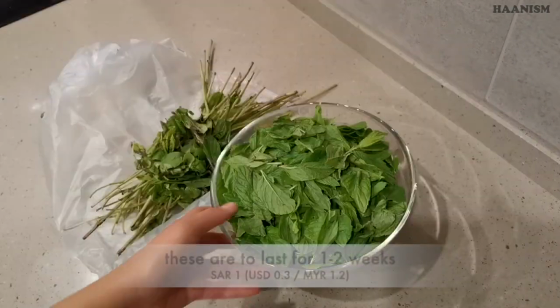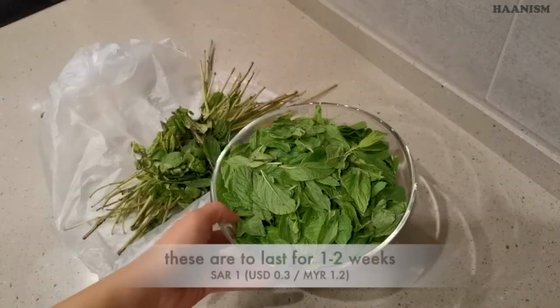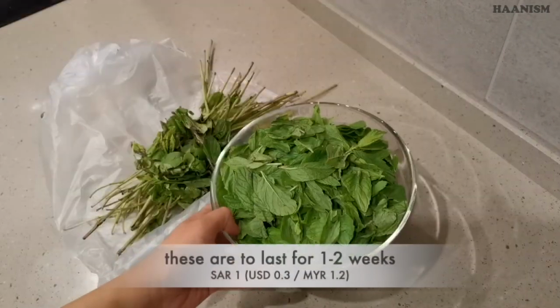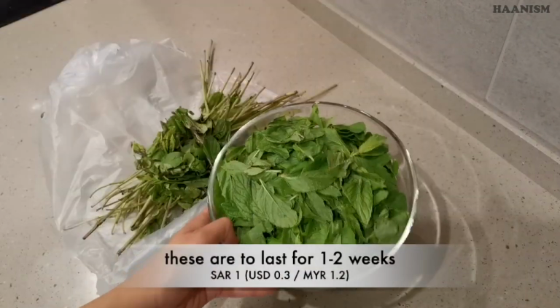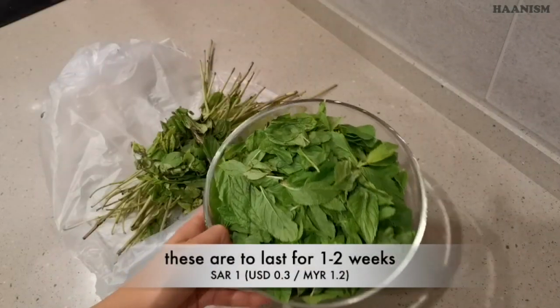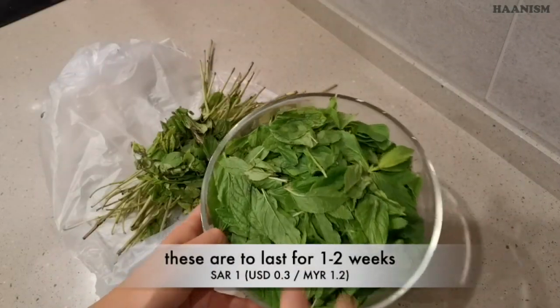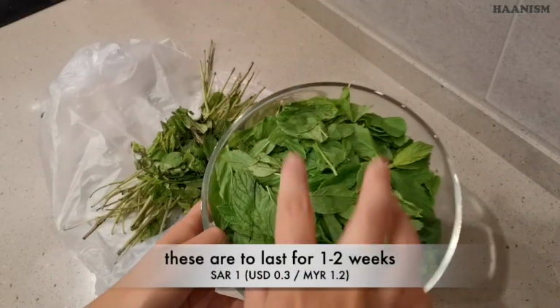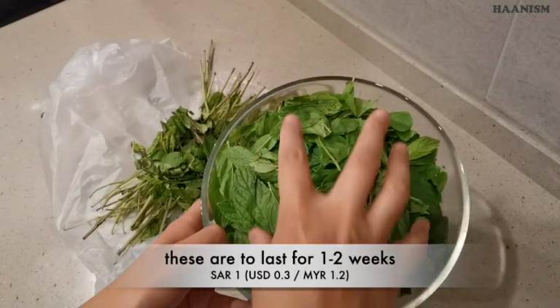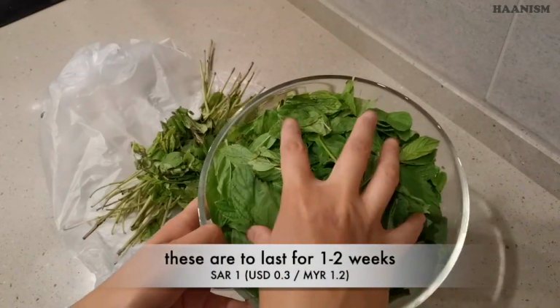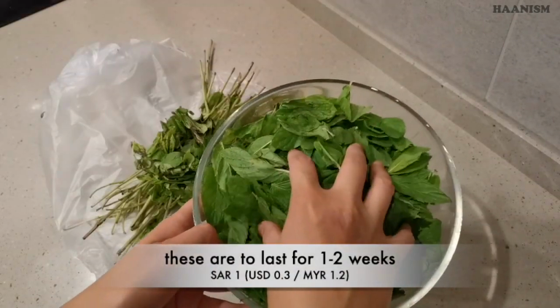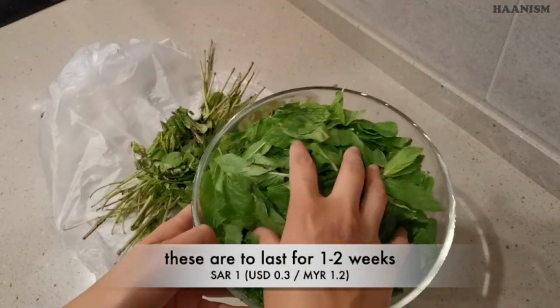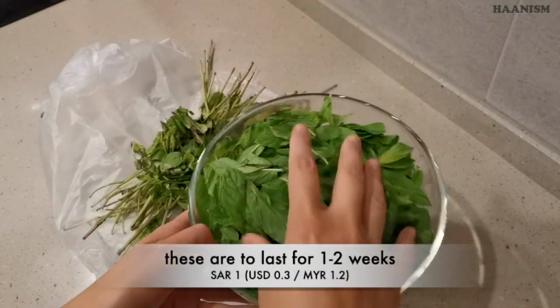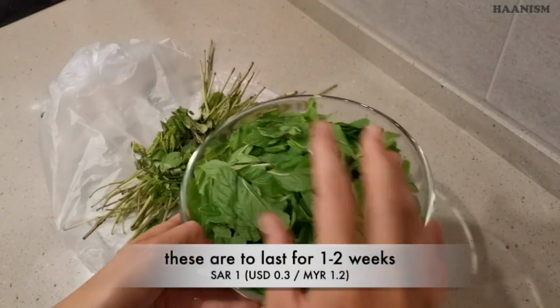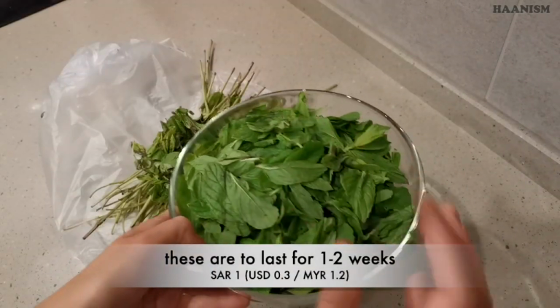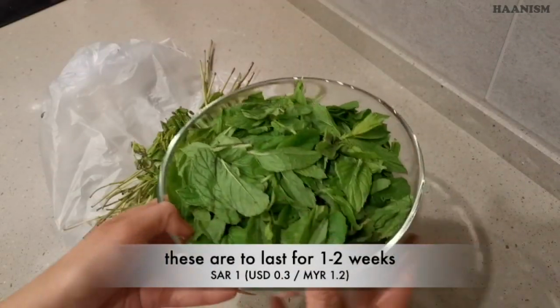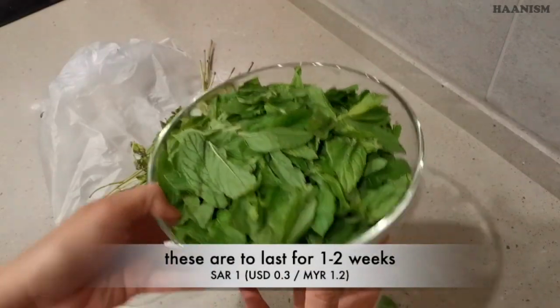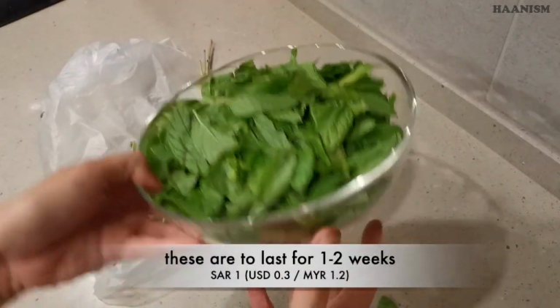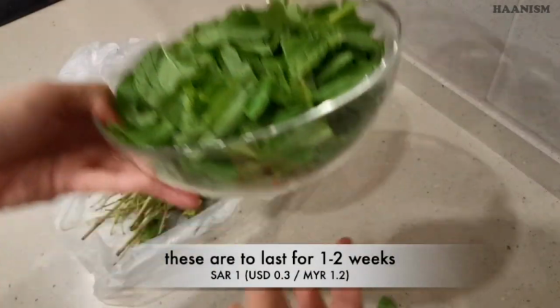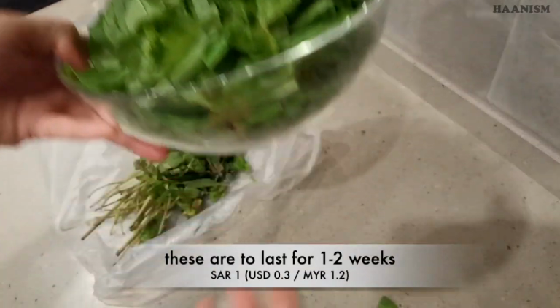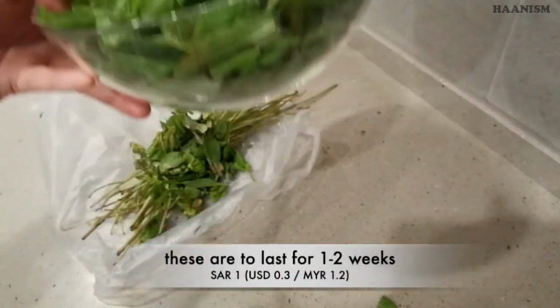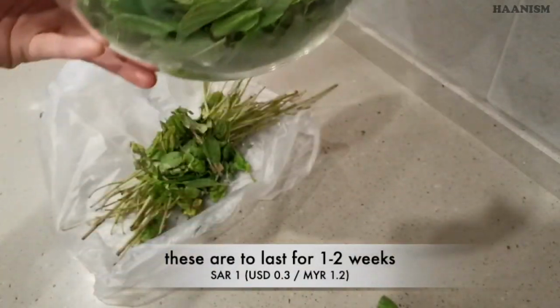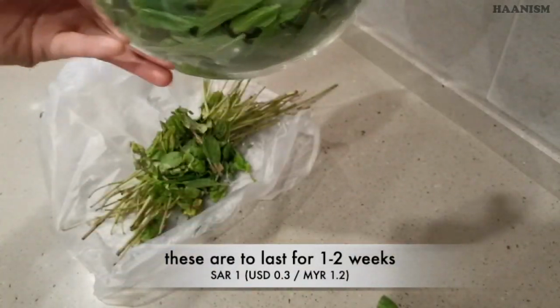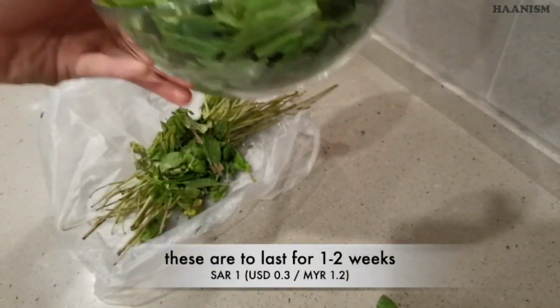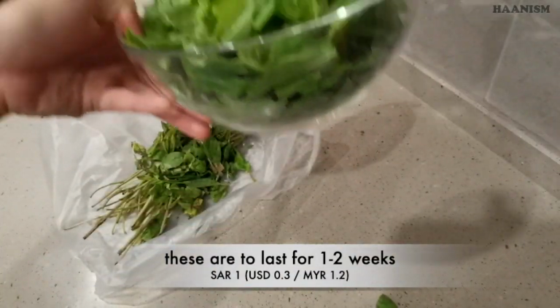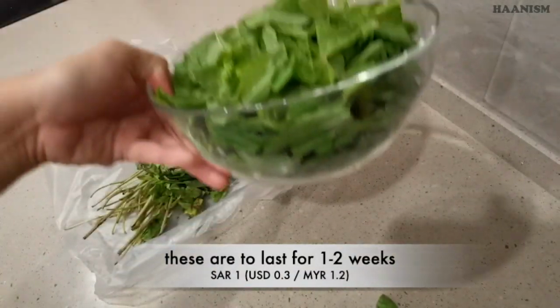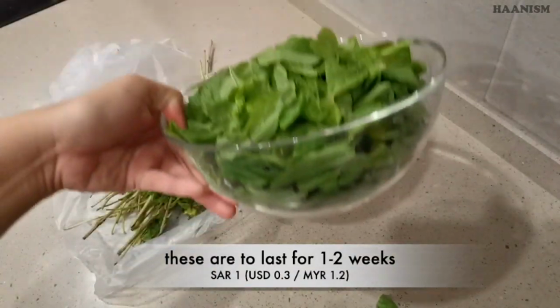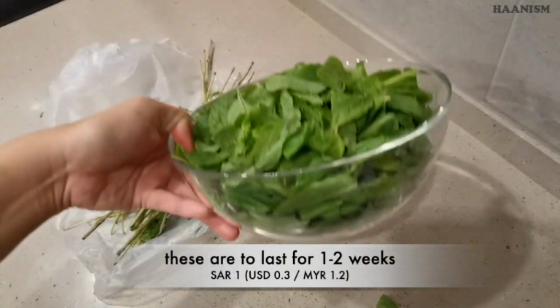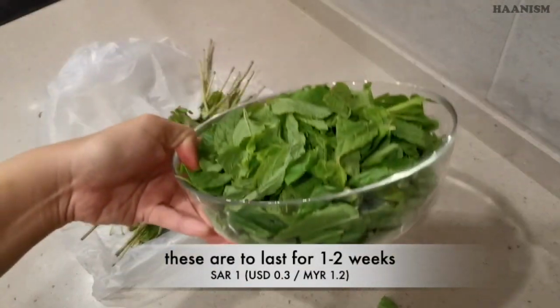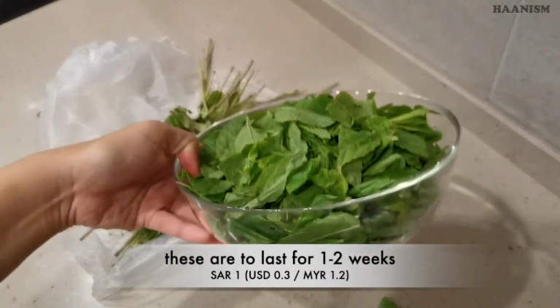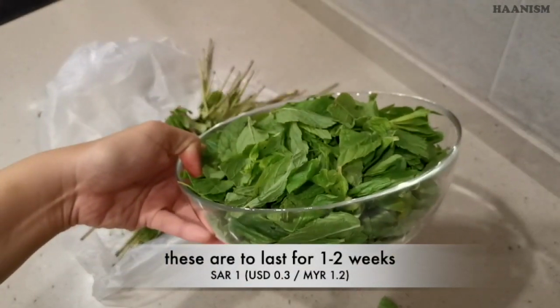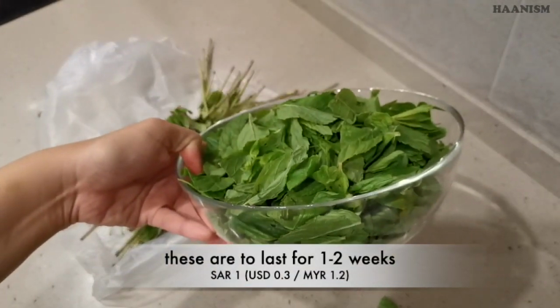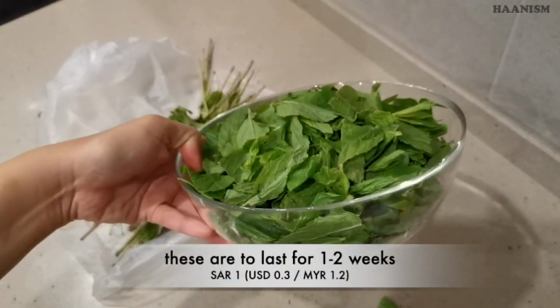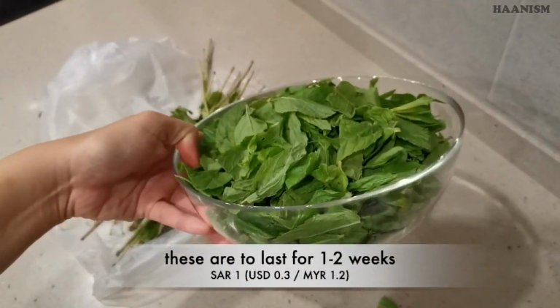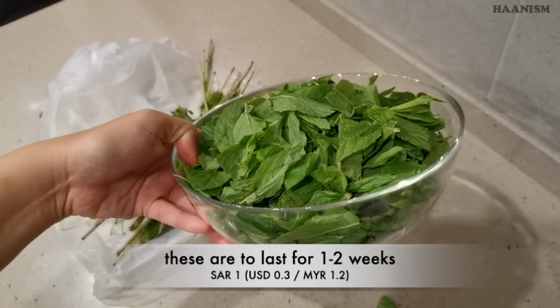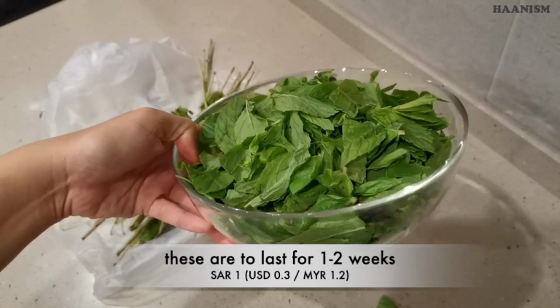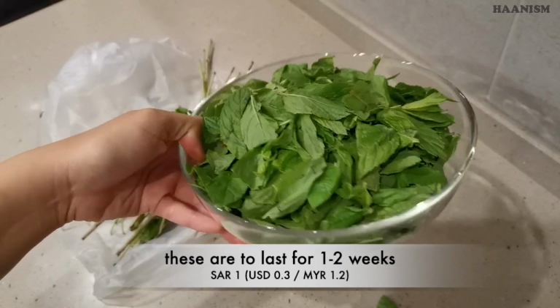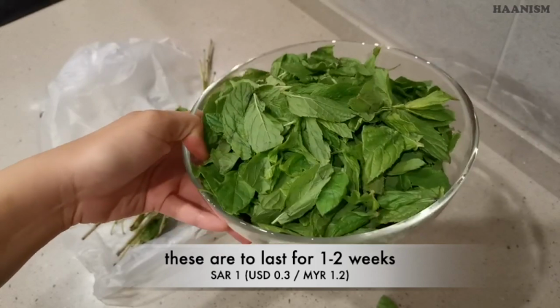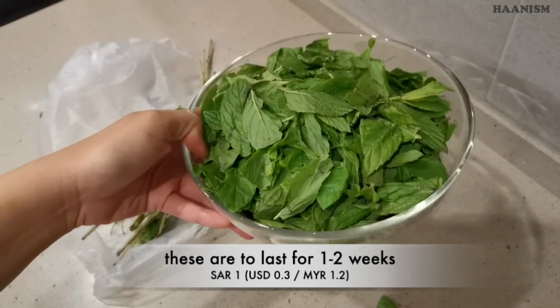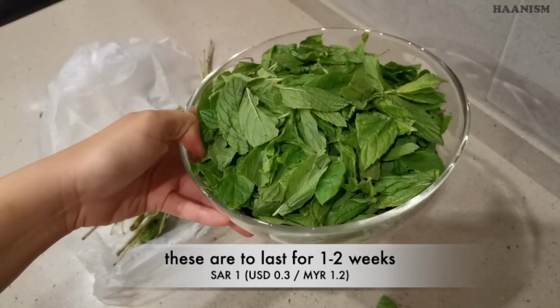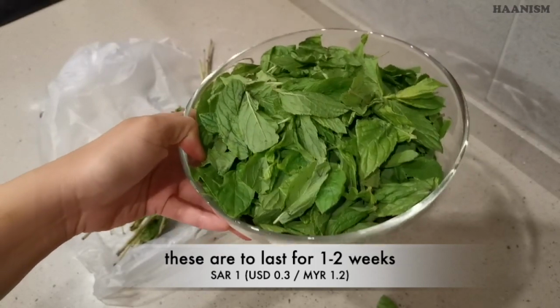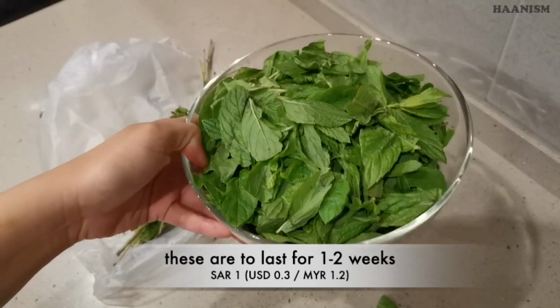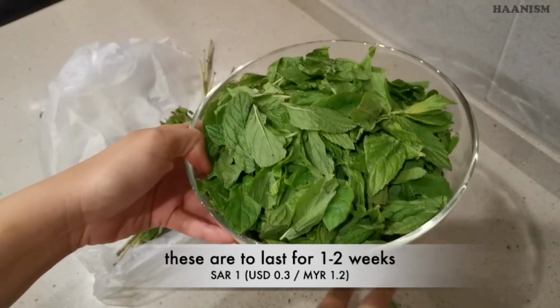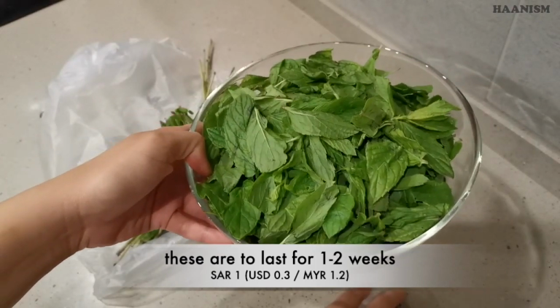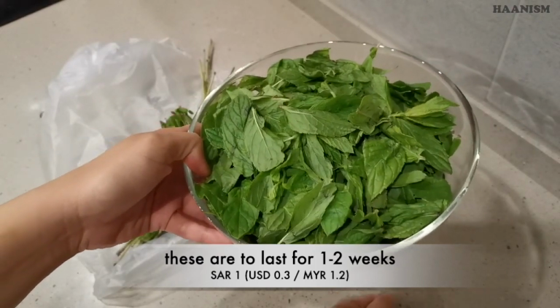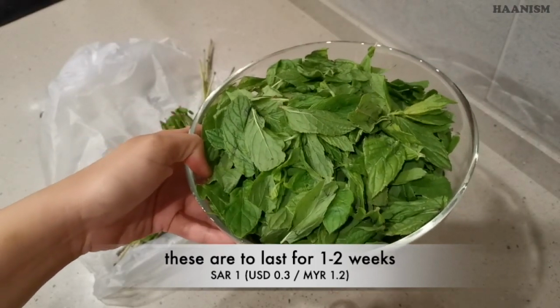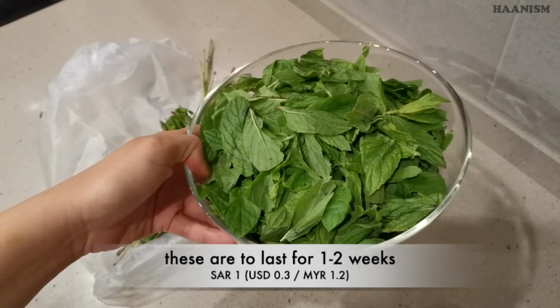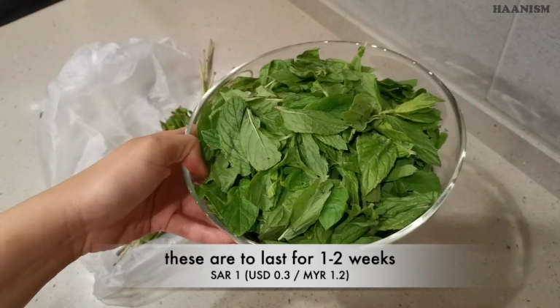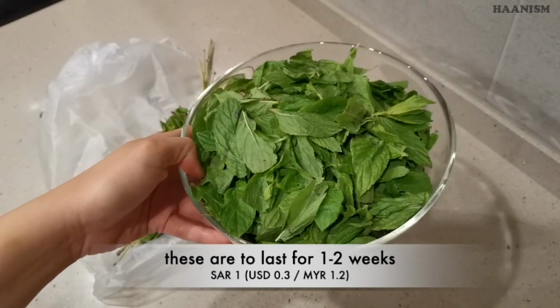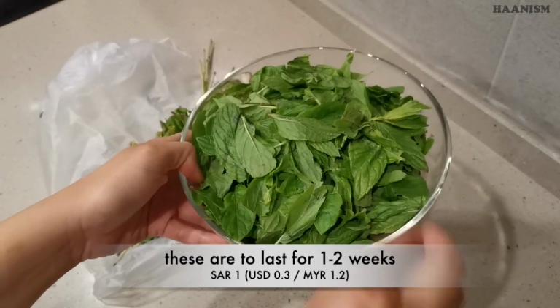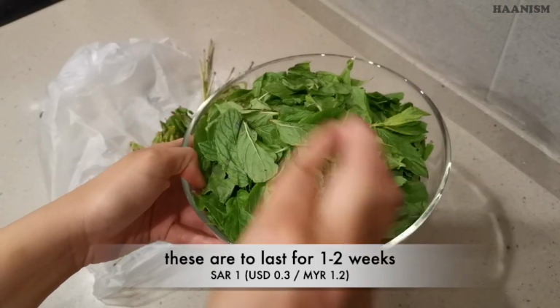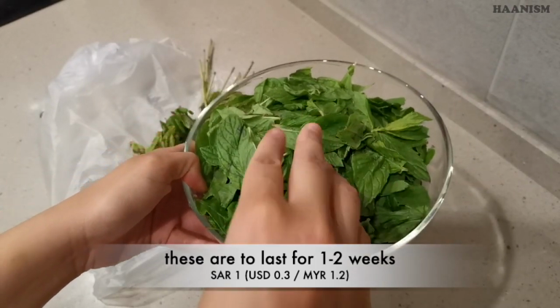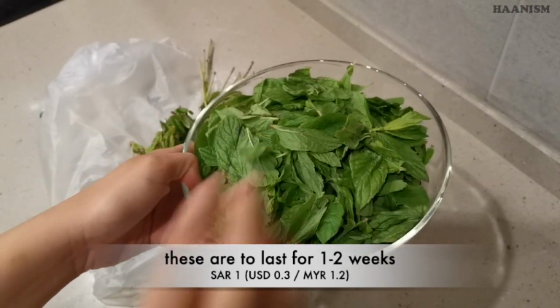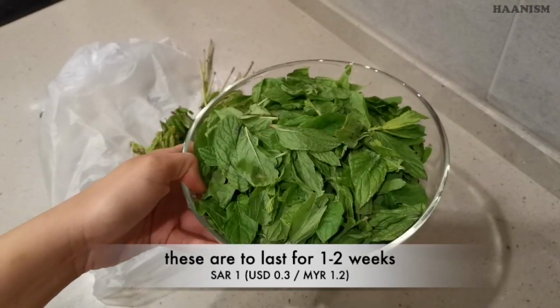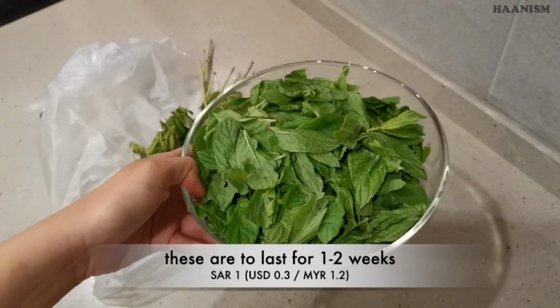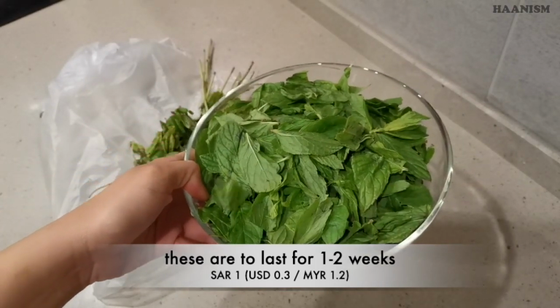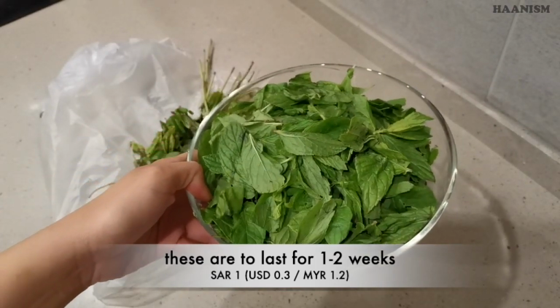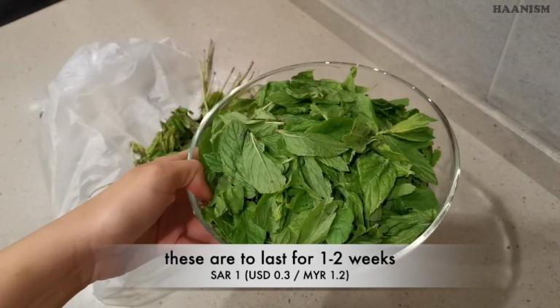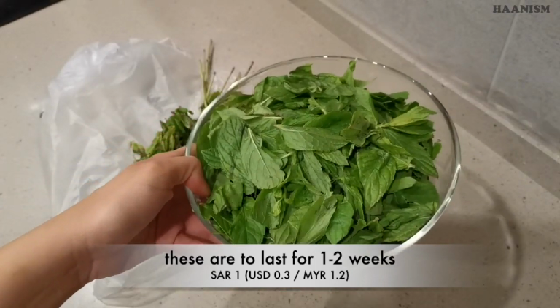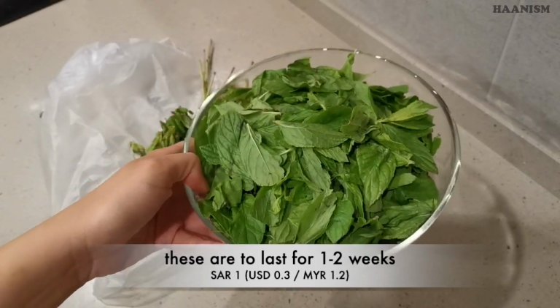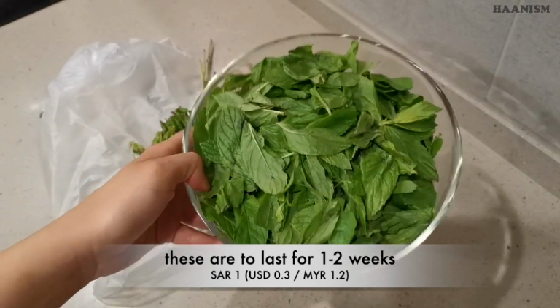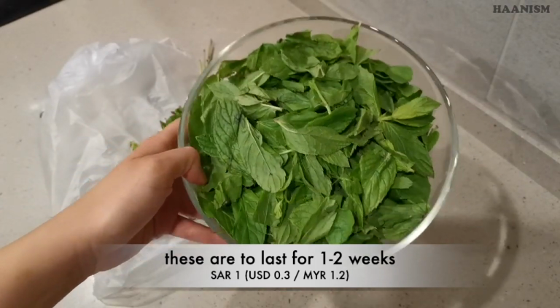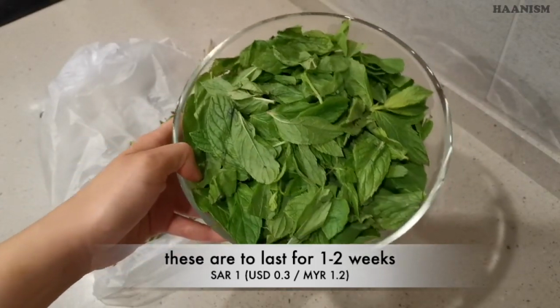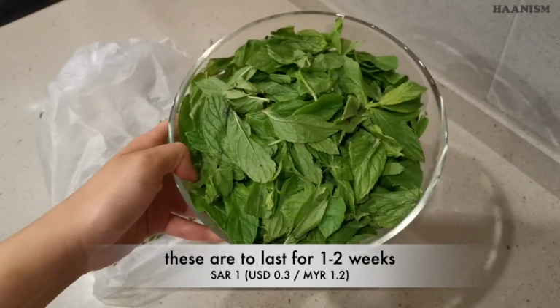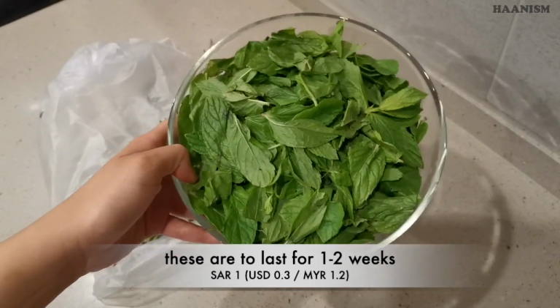Okay, these are all I've got — it's about one riyal for all this.